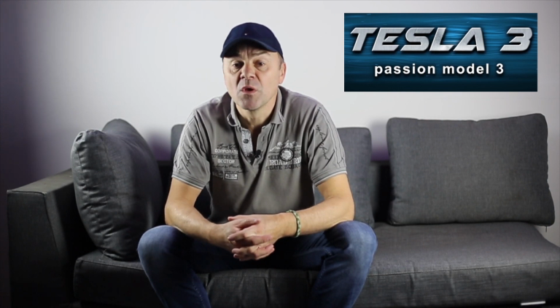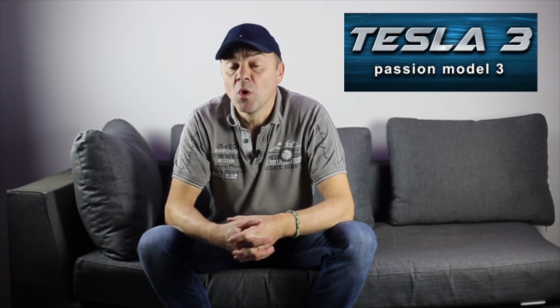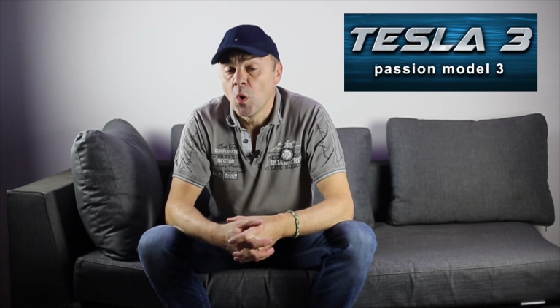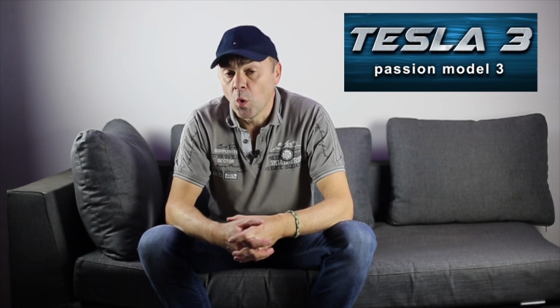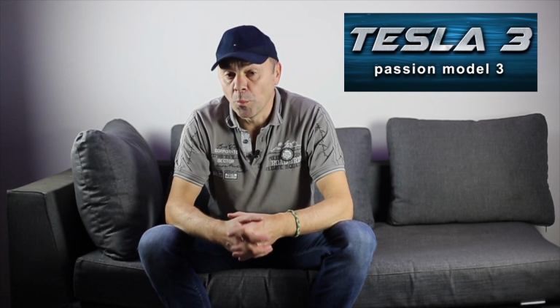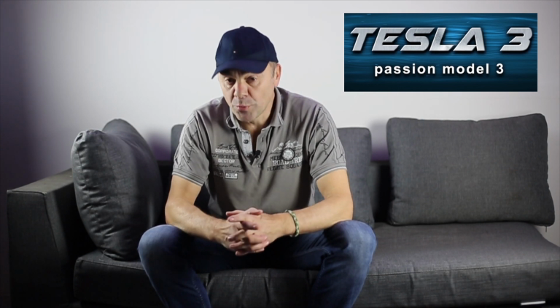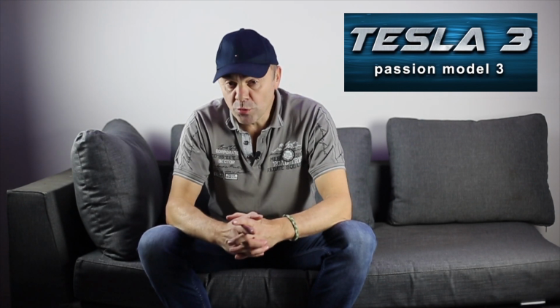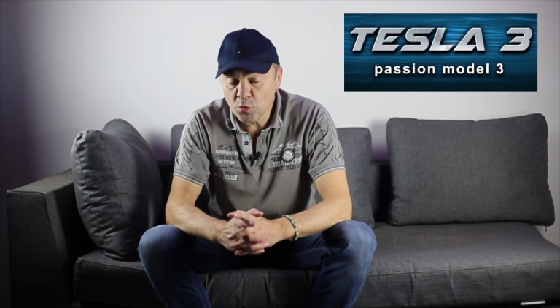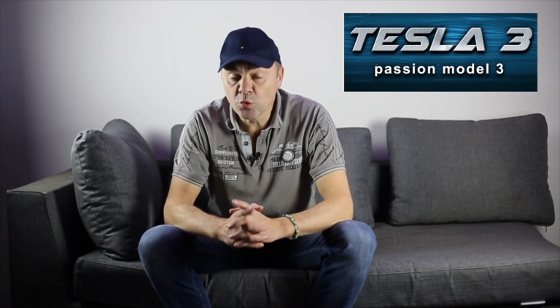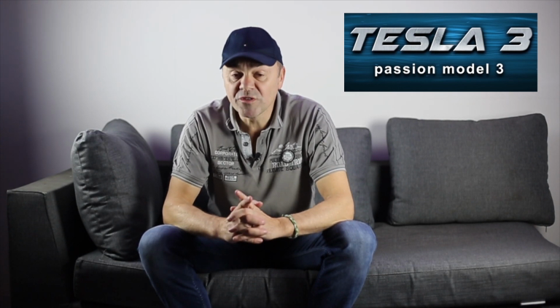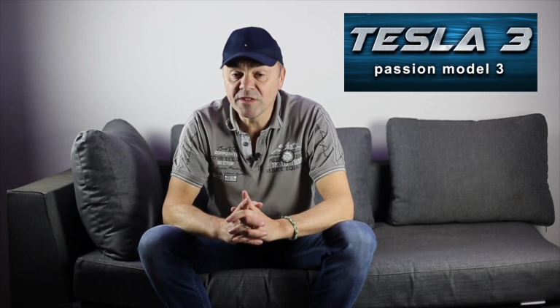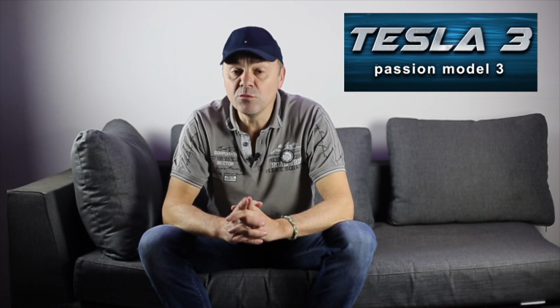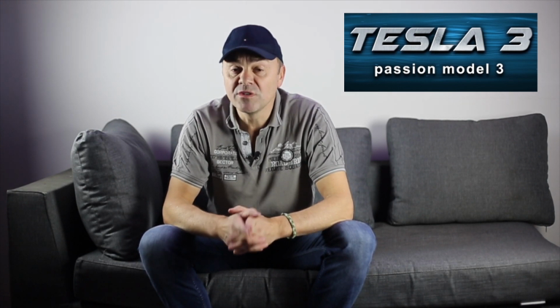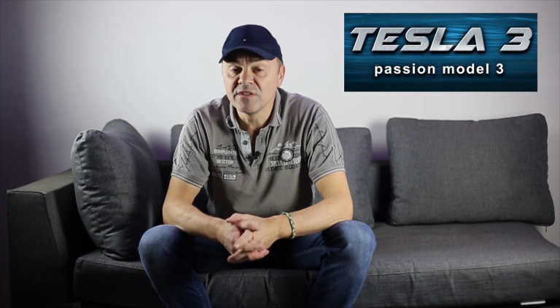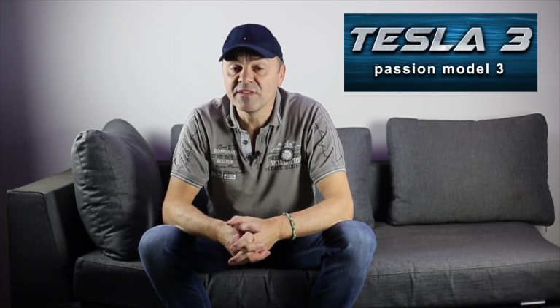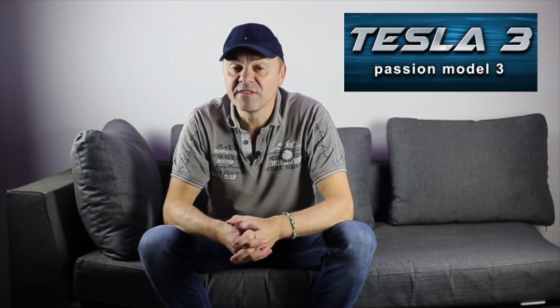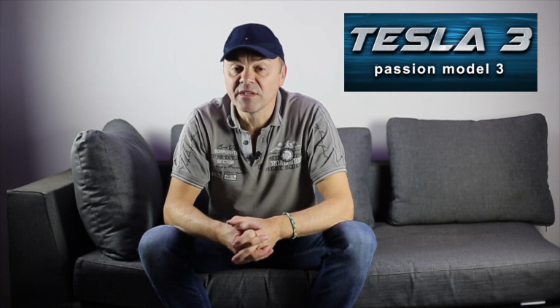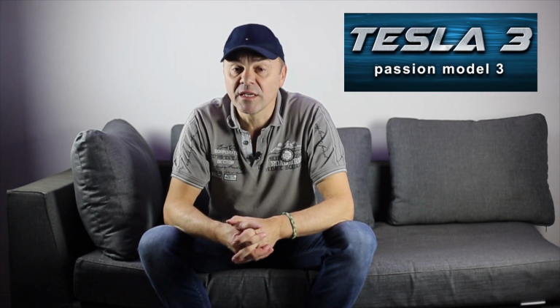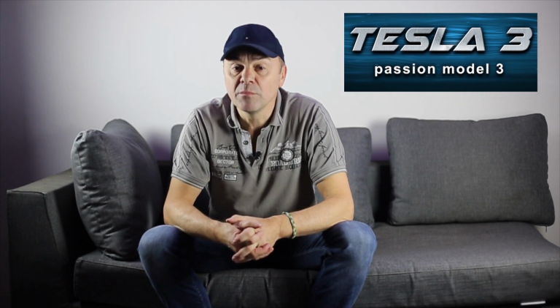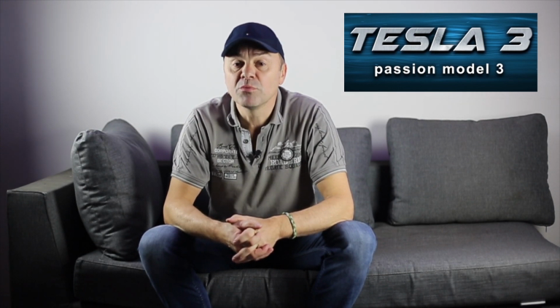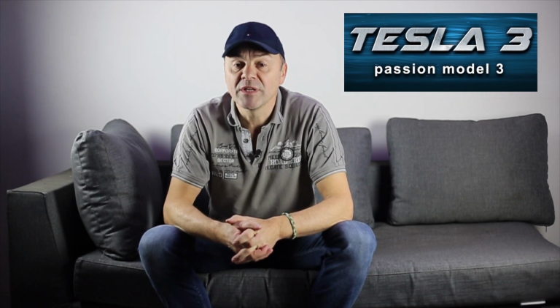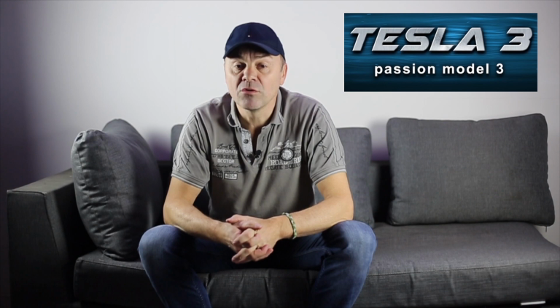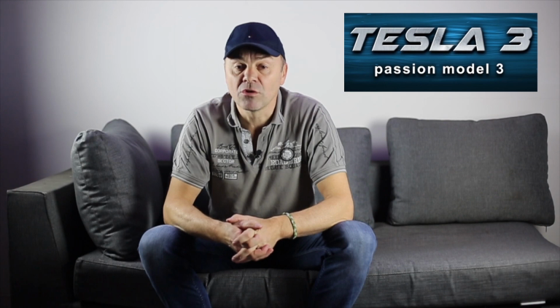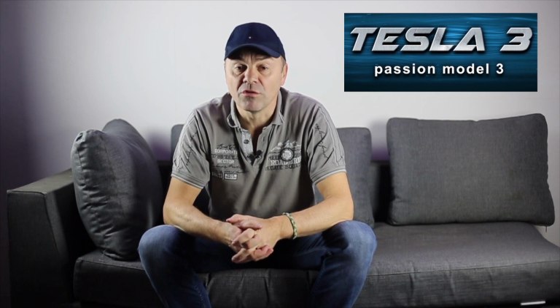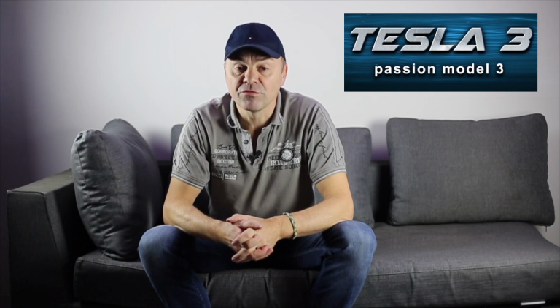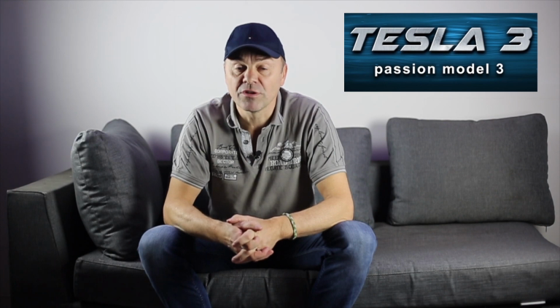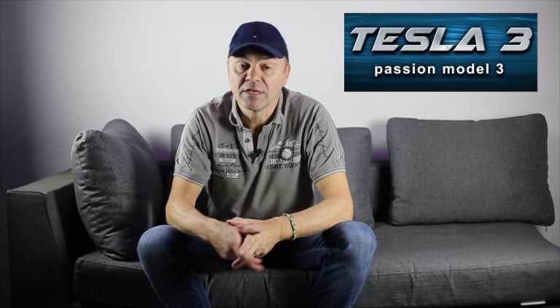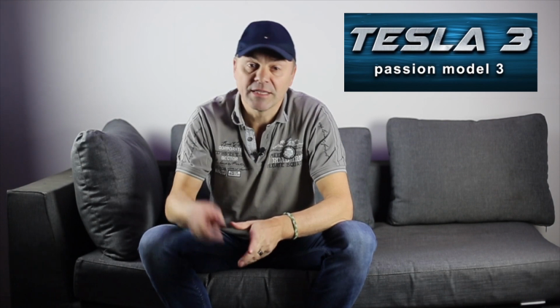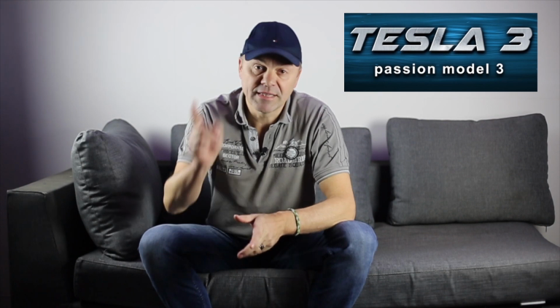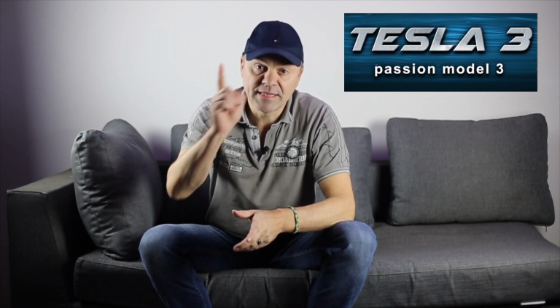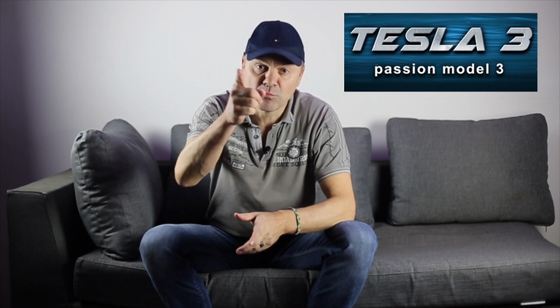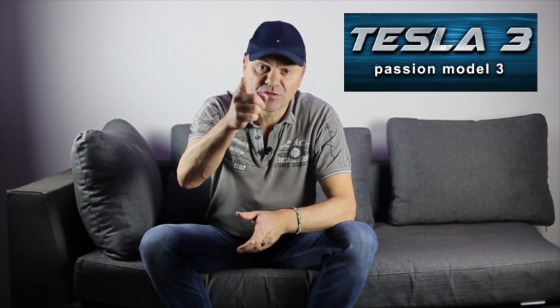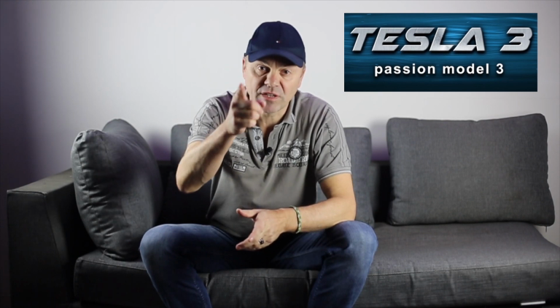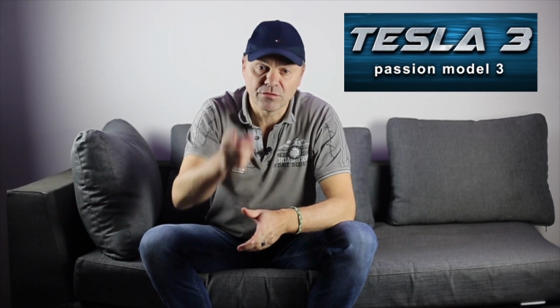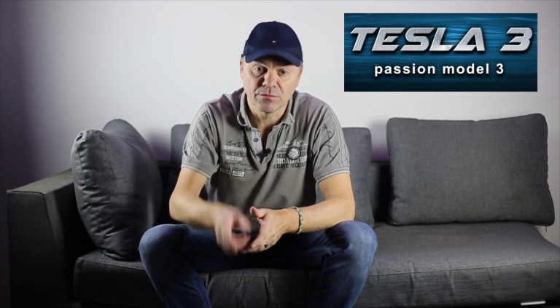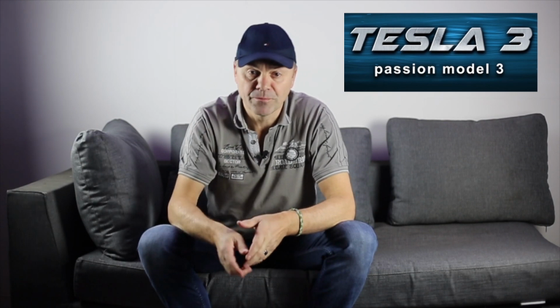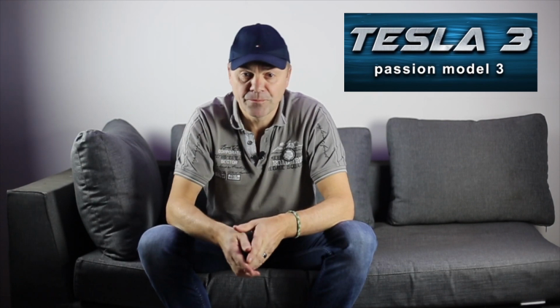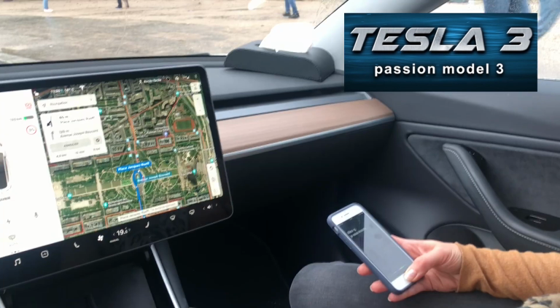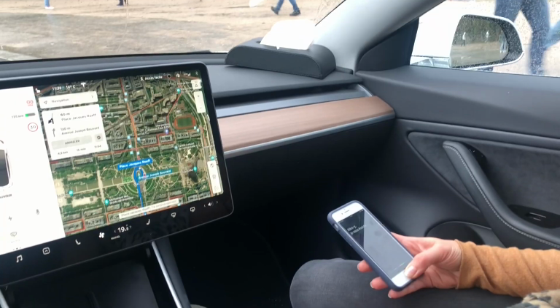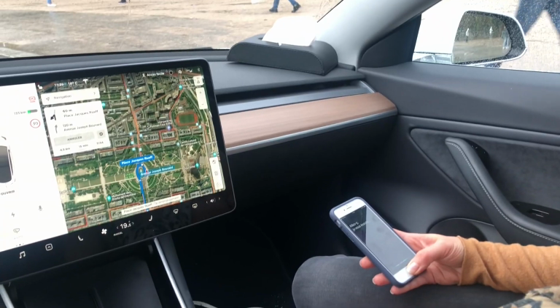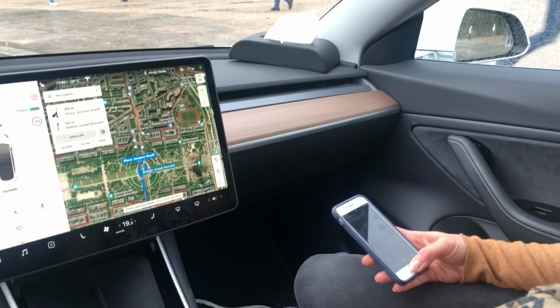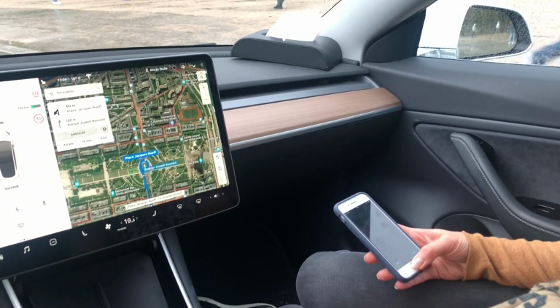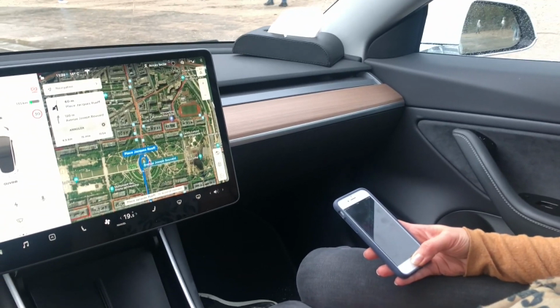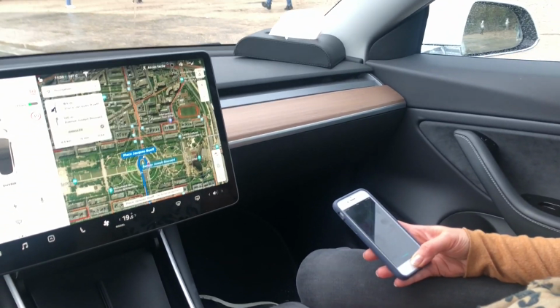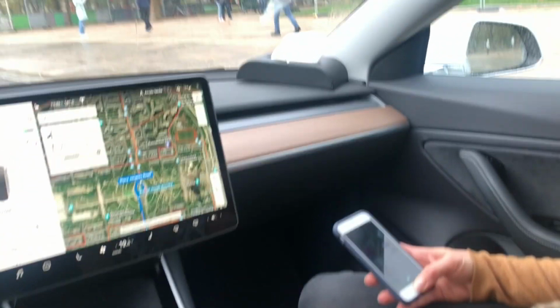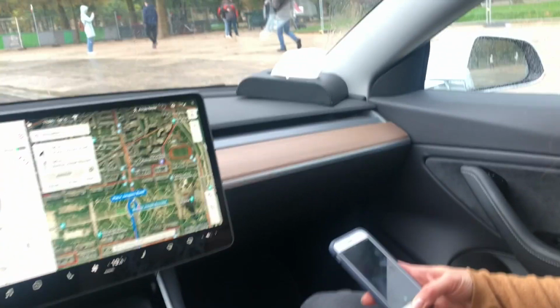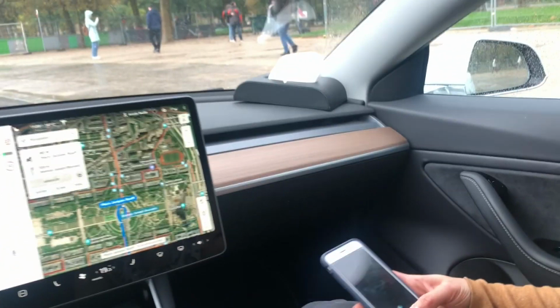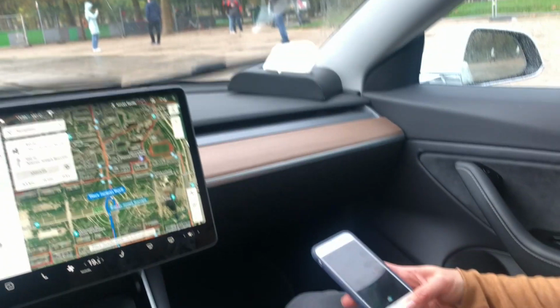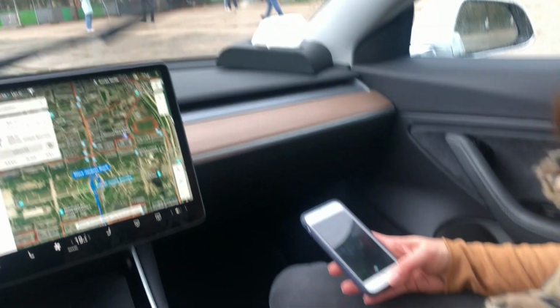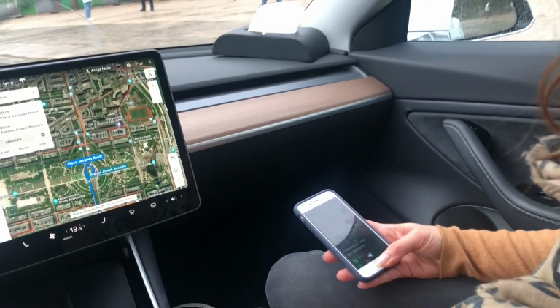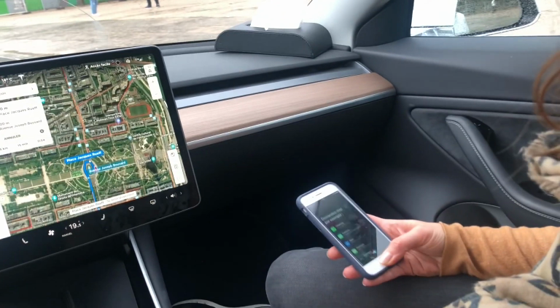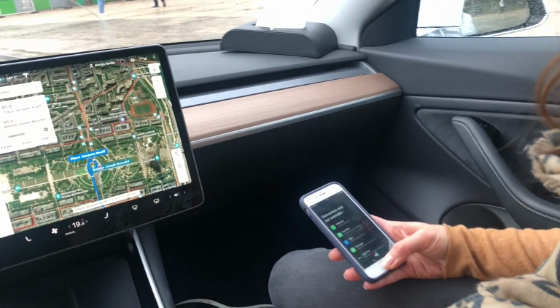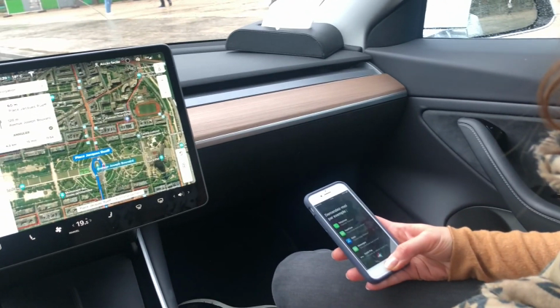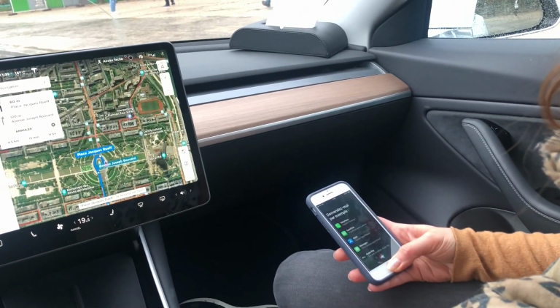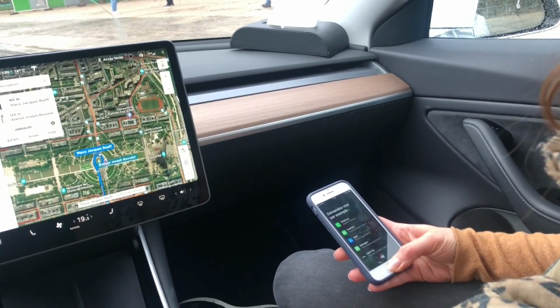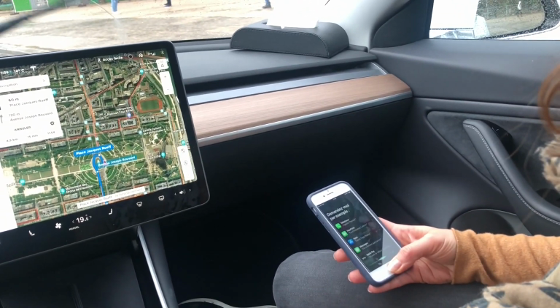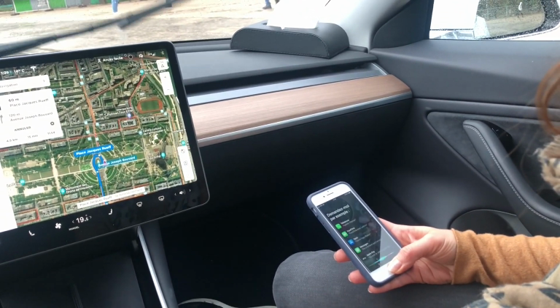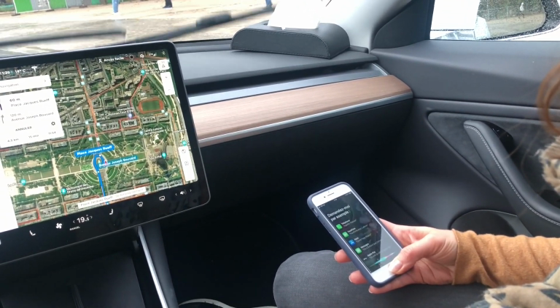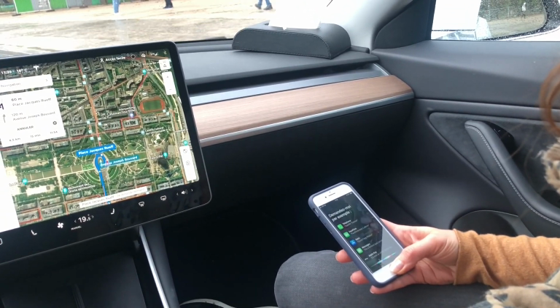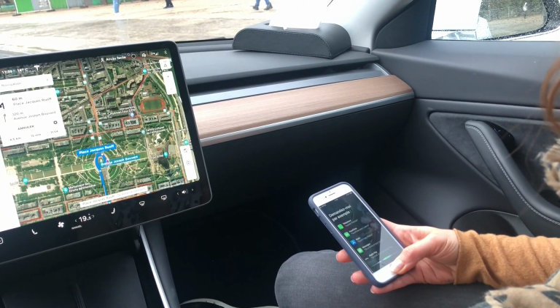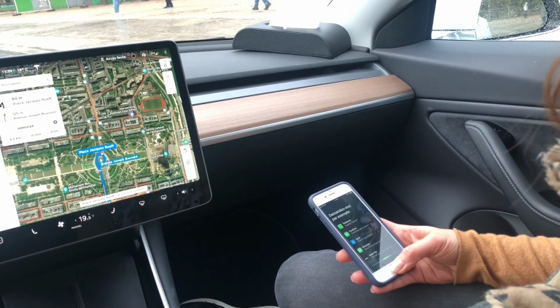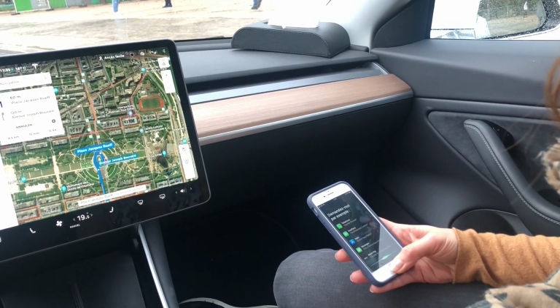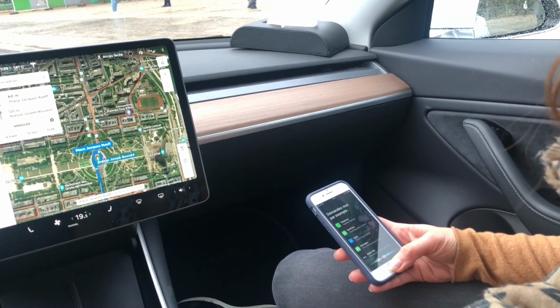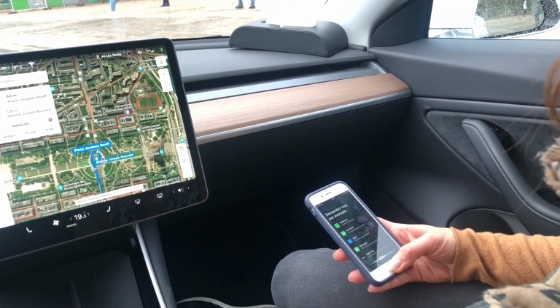On peut aussi utiliser Siri pour les deux coffres. Démonstration. Coffre avant.